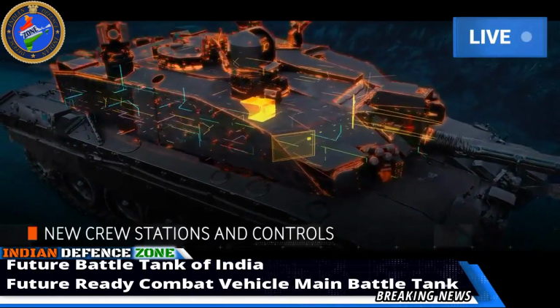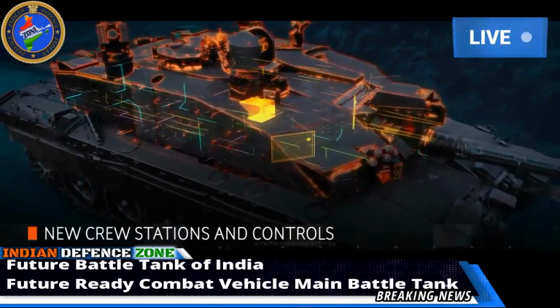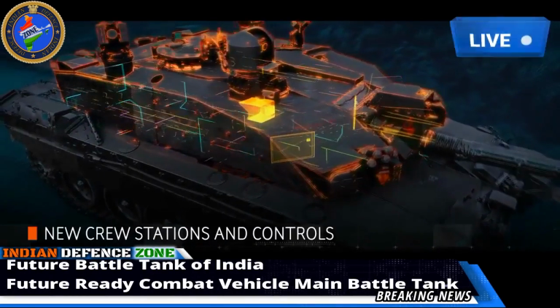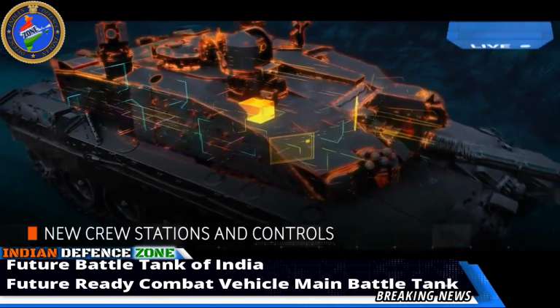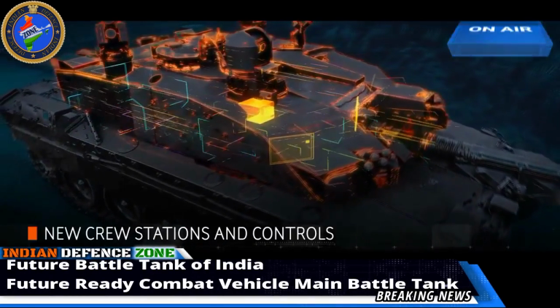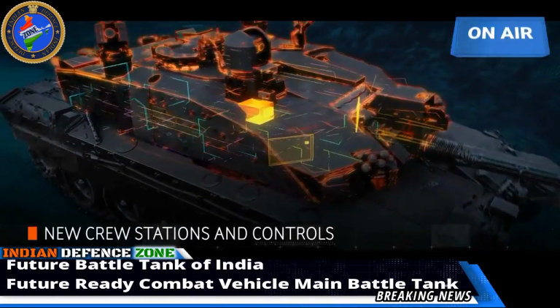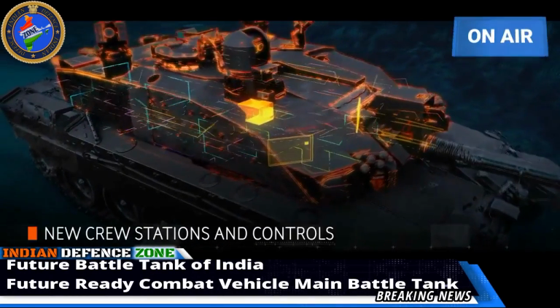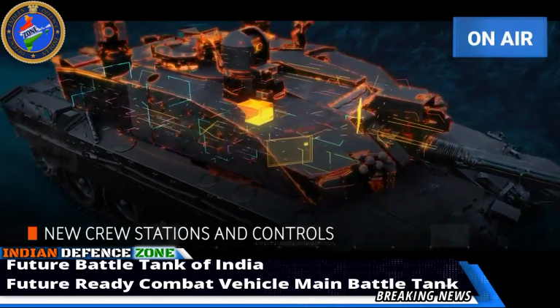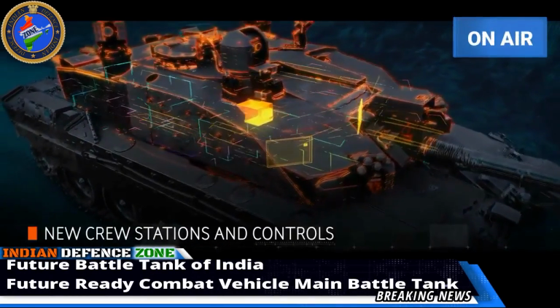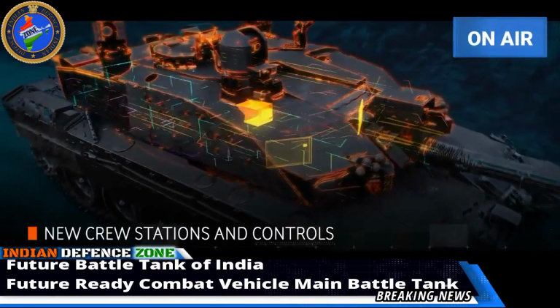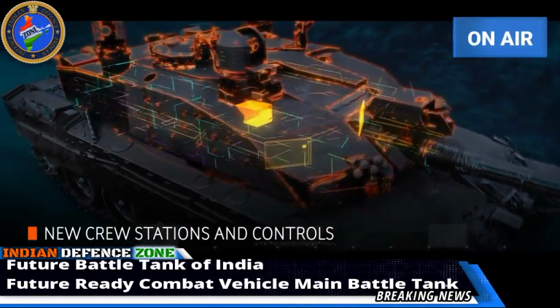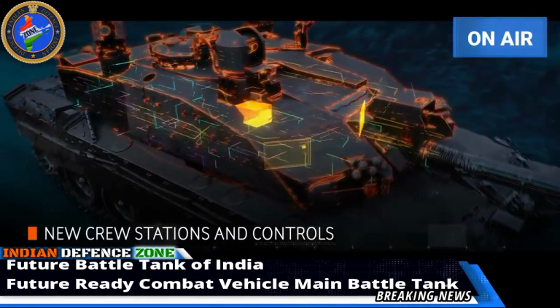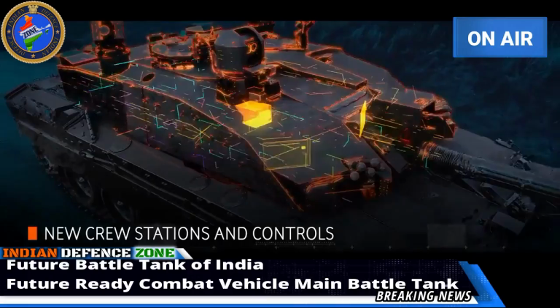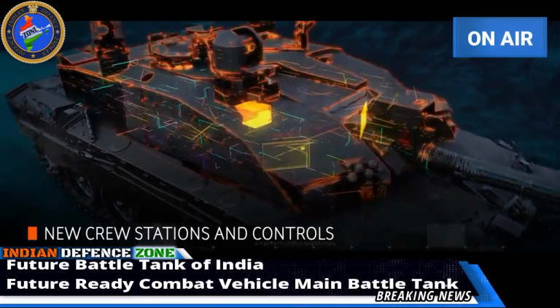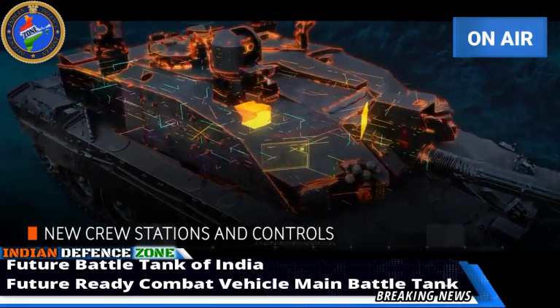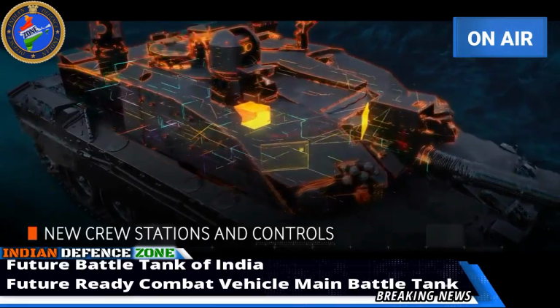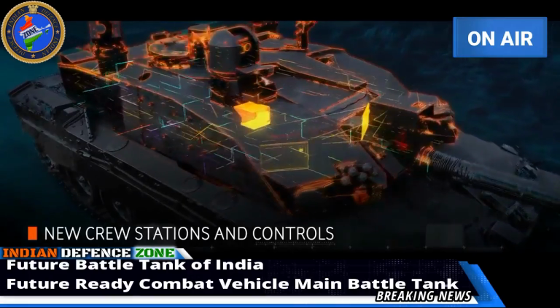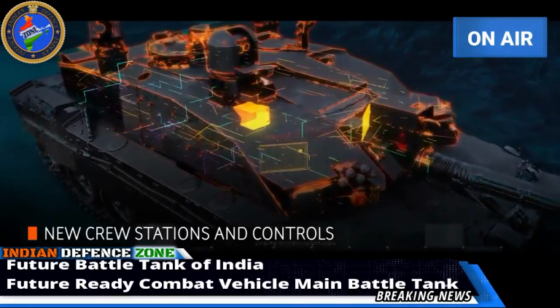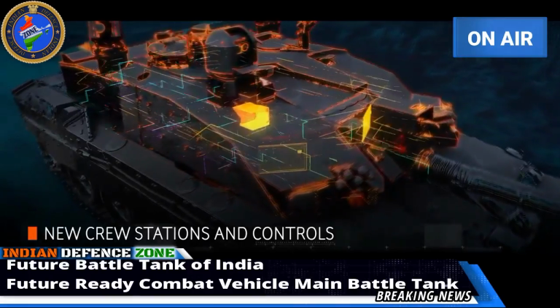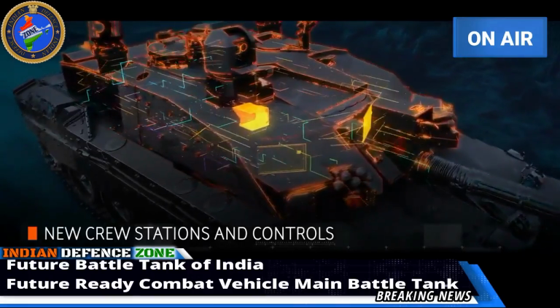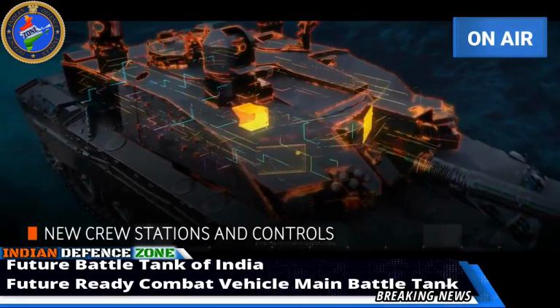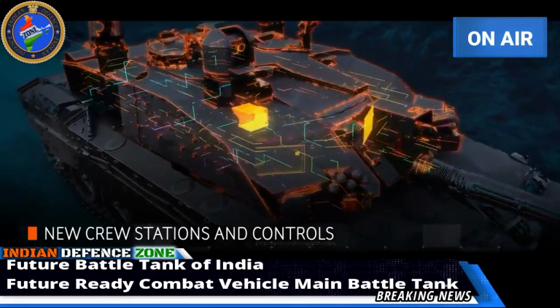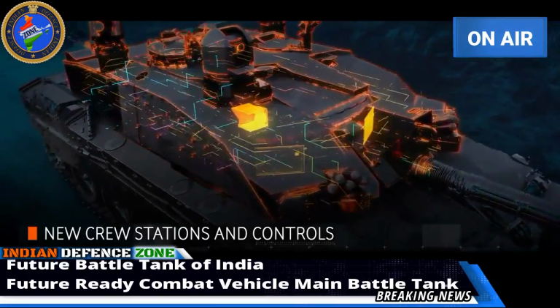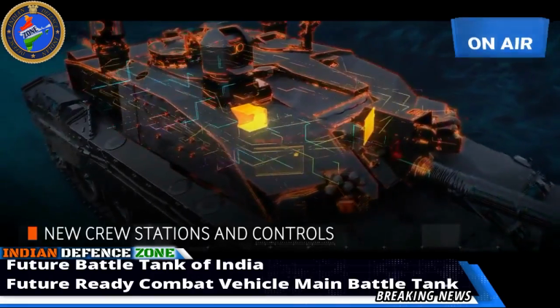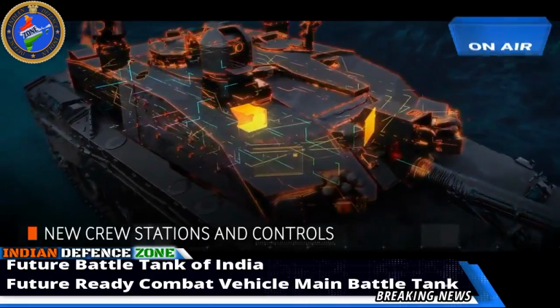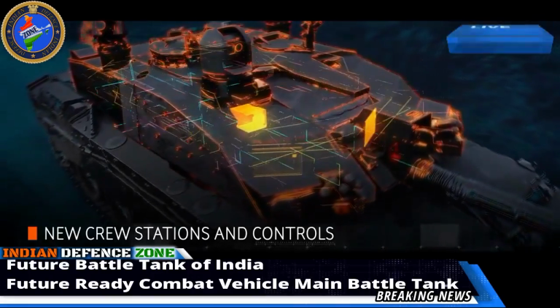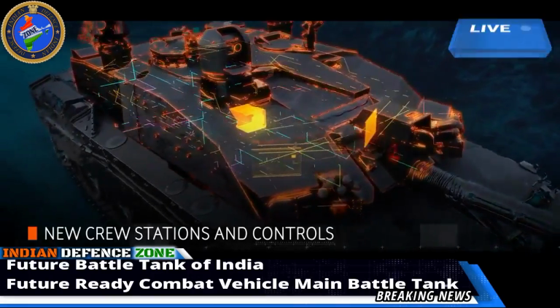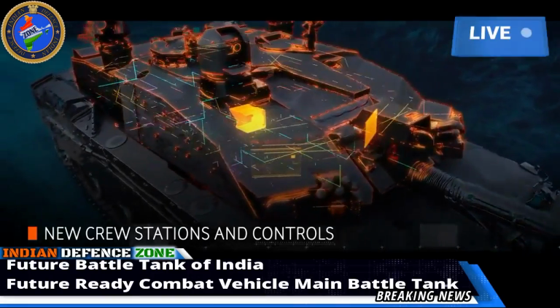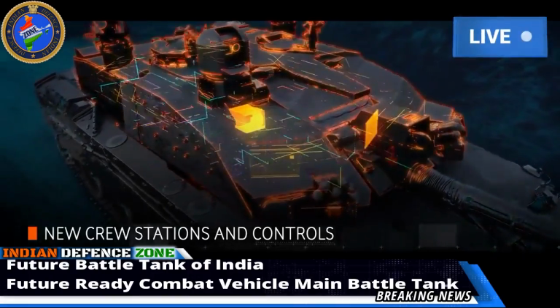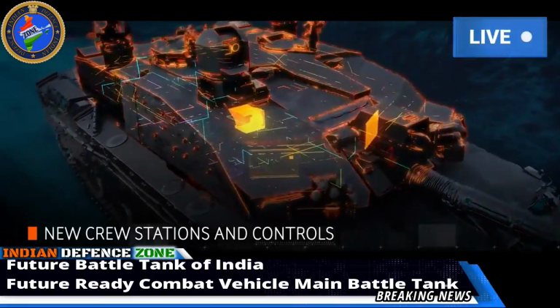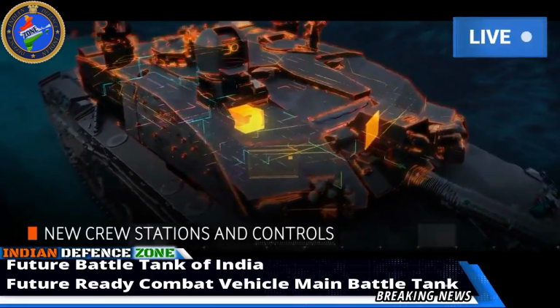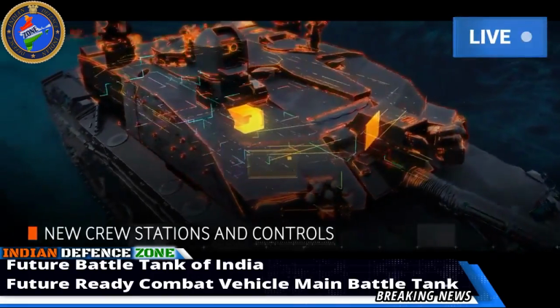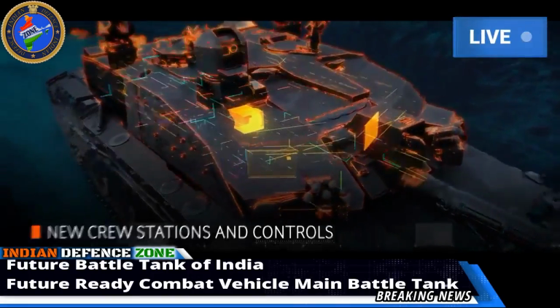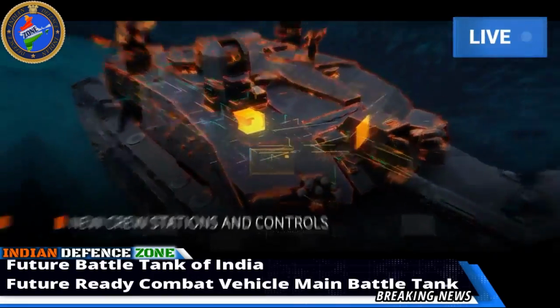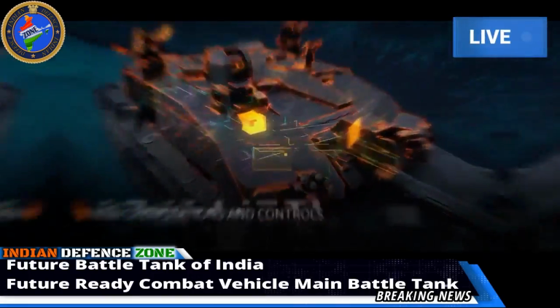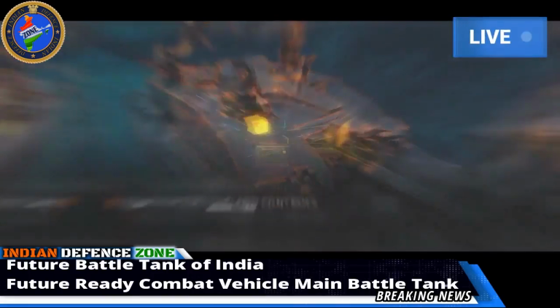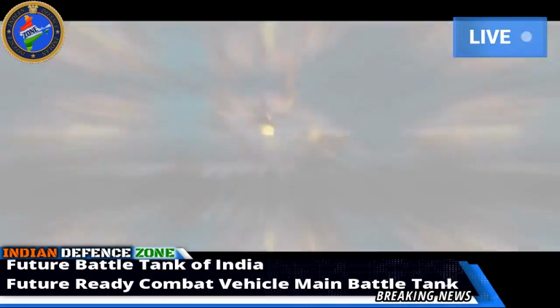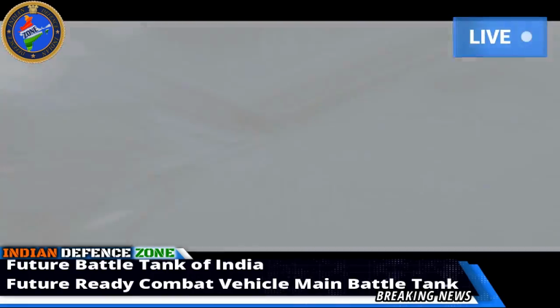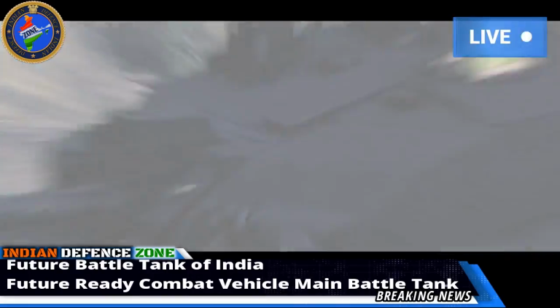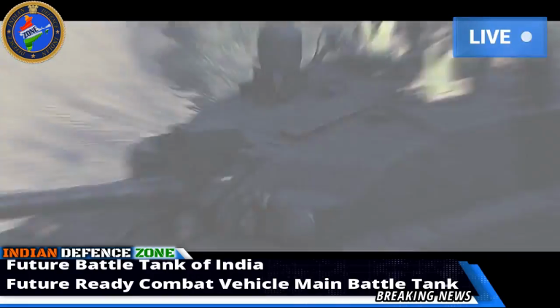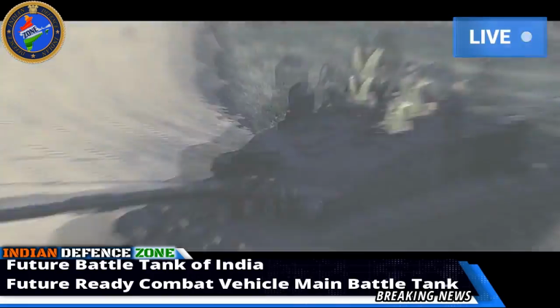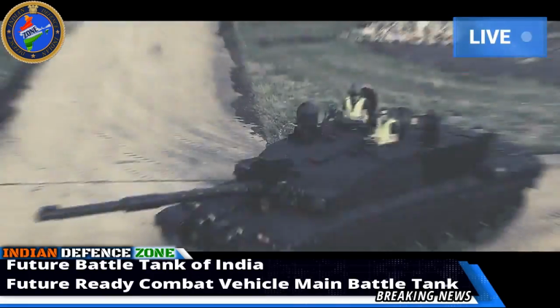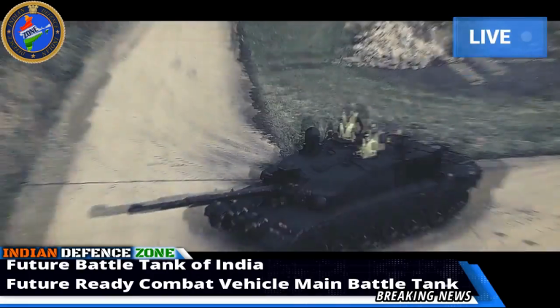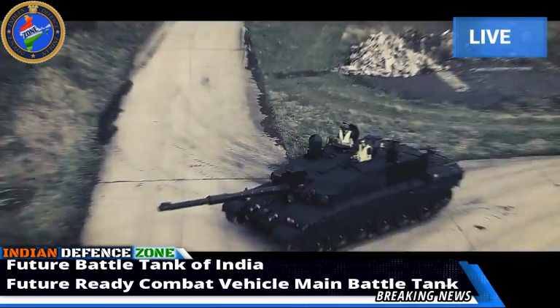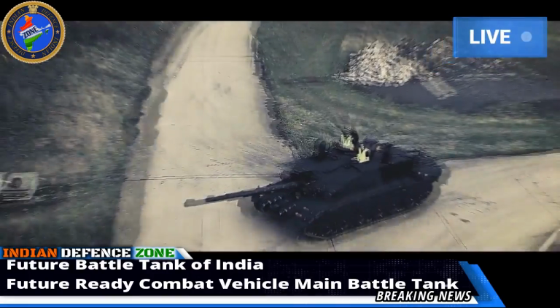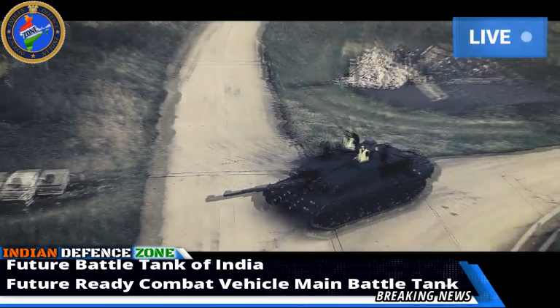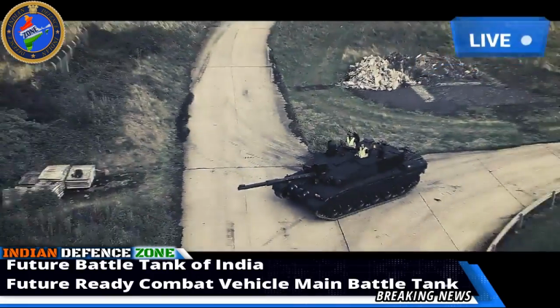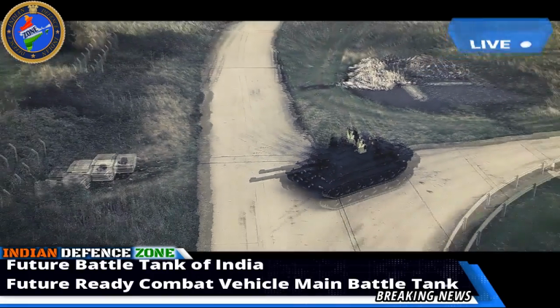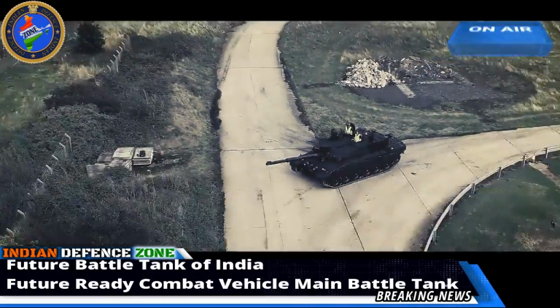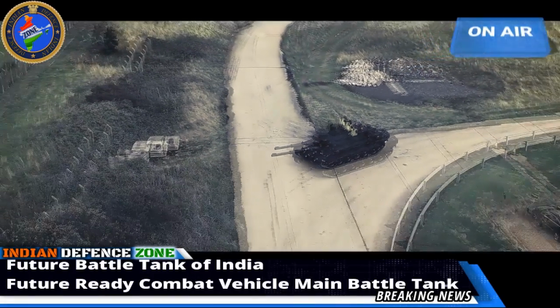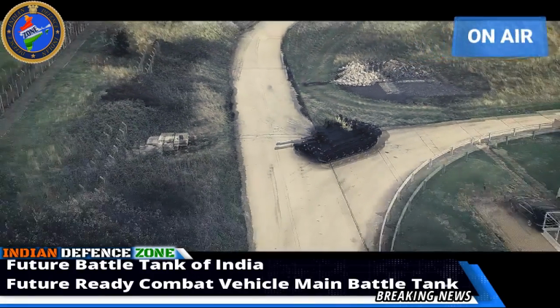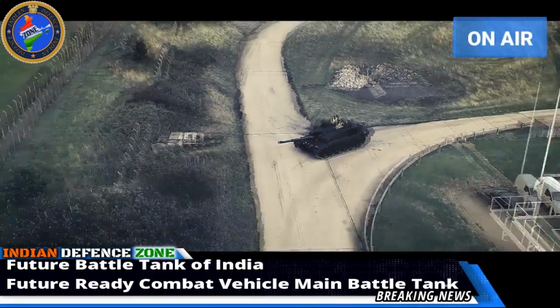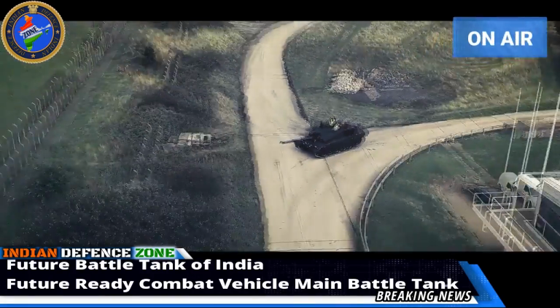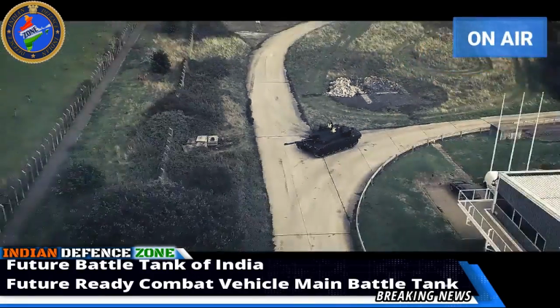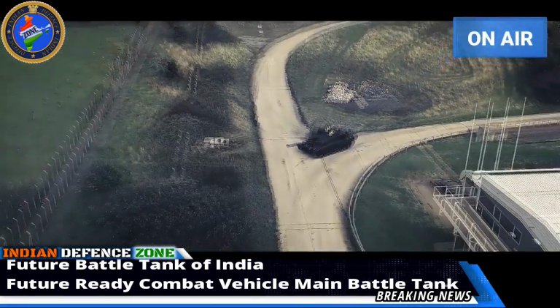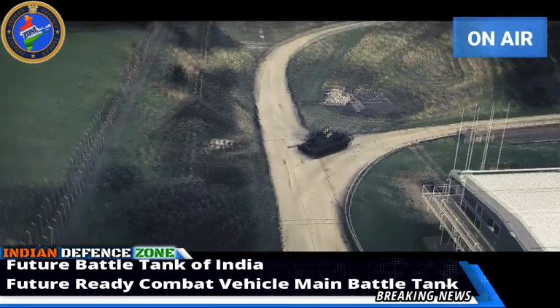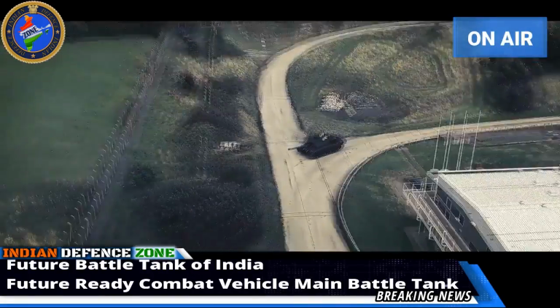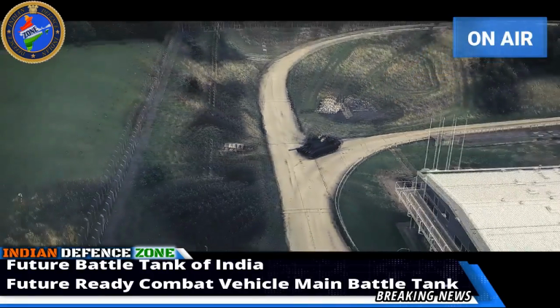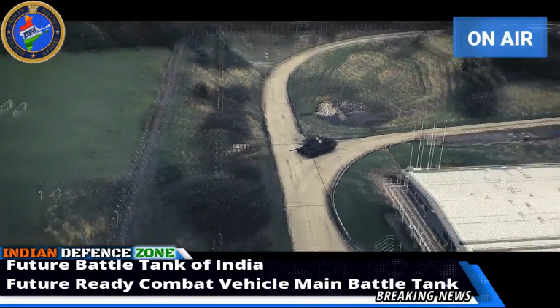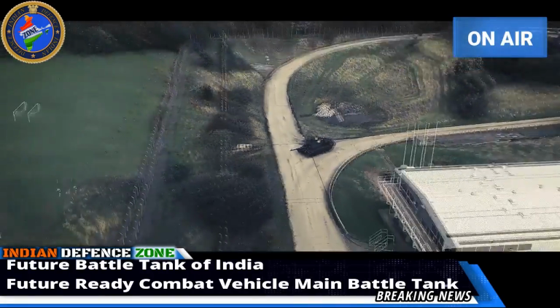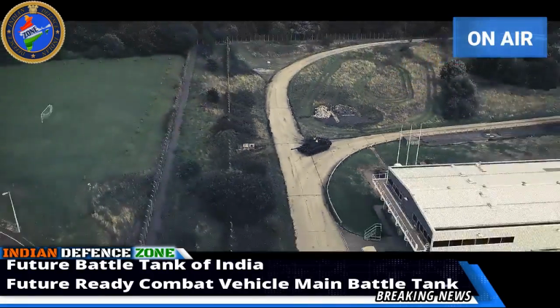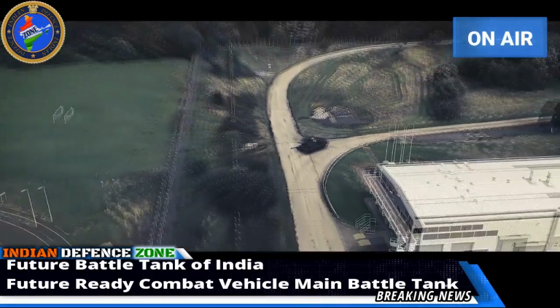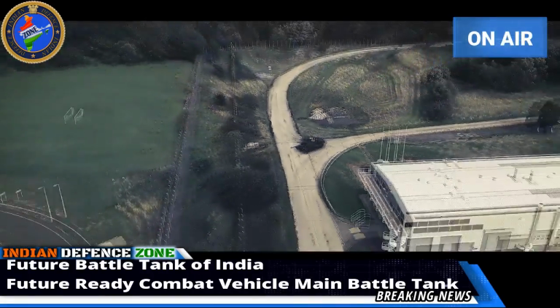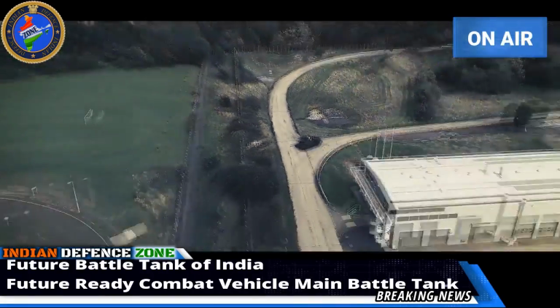In addition, the Future Tank offers a regenerative braking system that recycles the power used to slow down the turret.